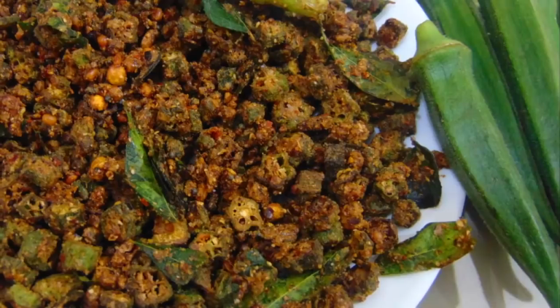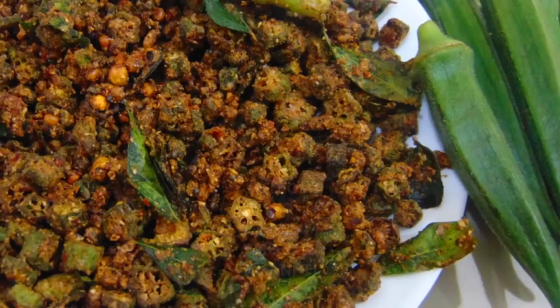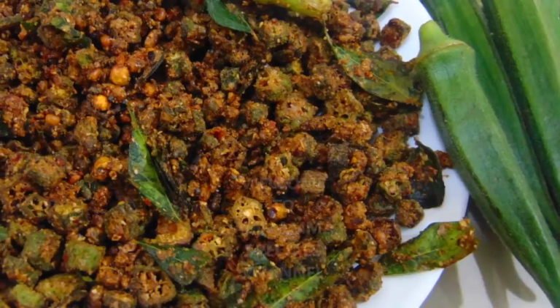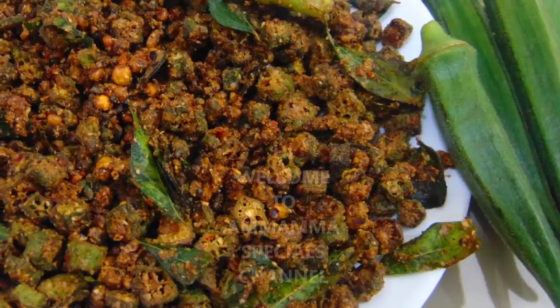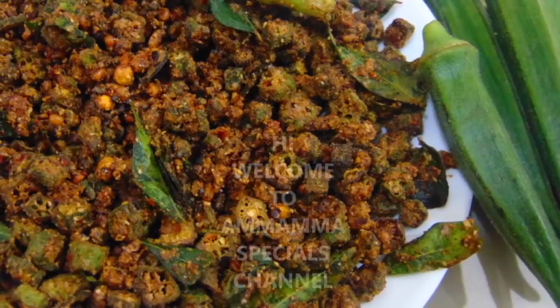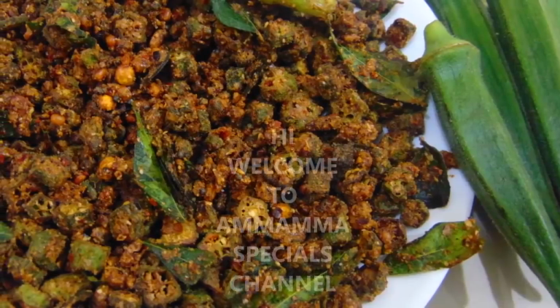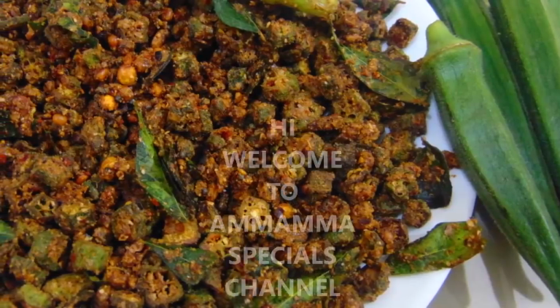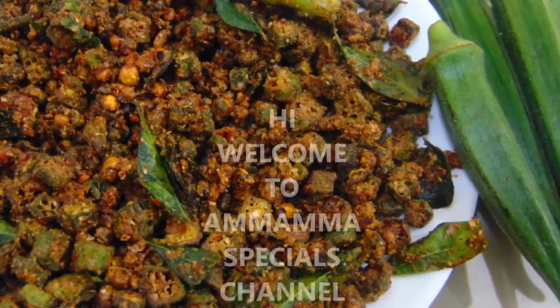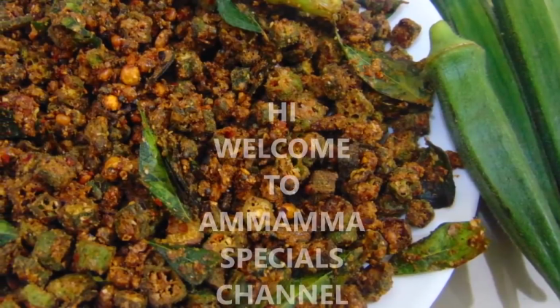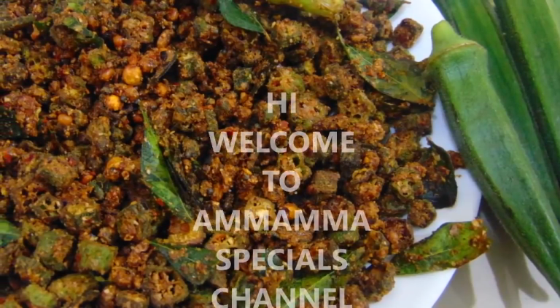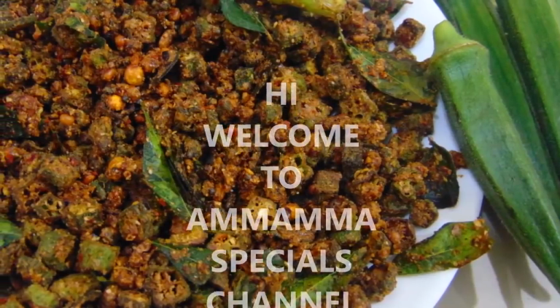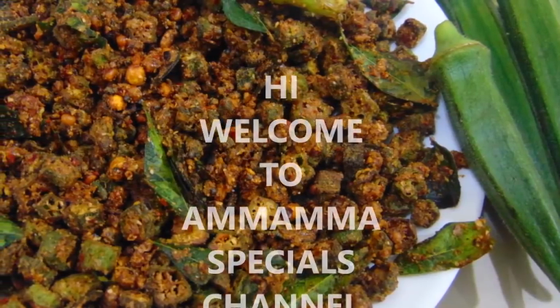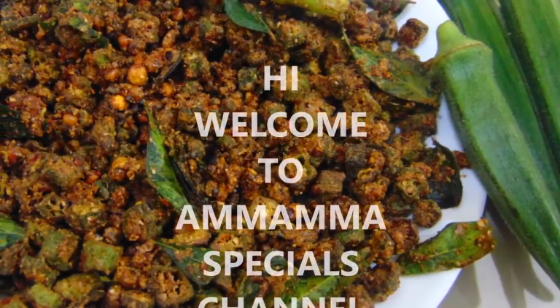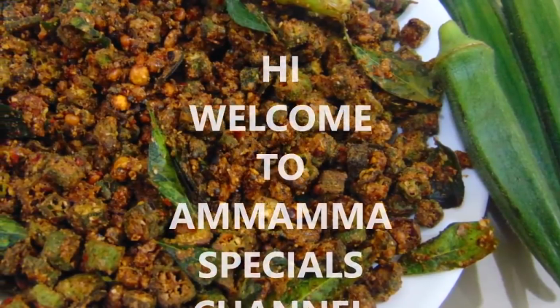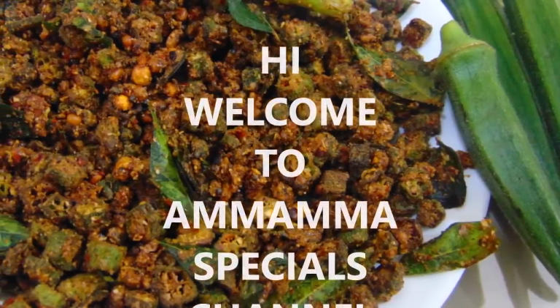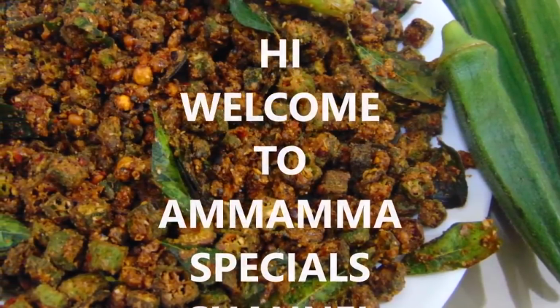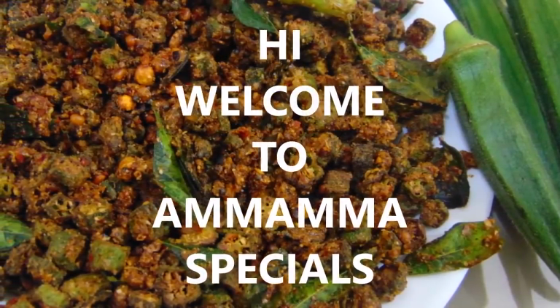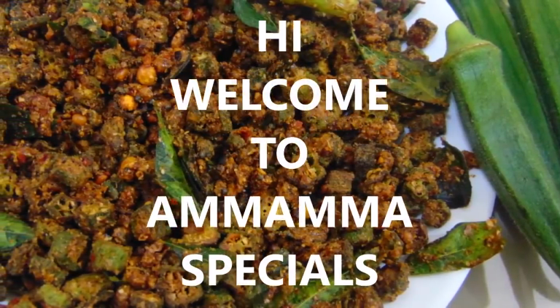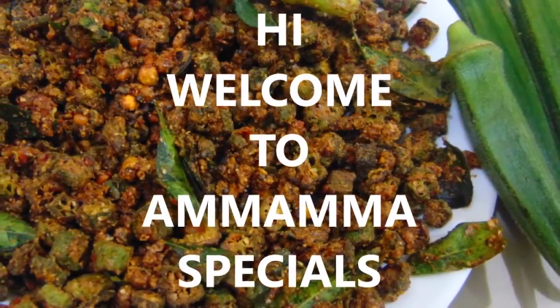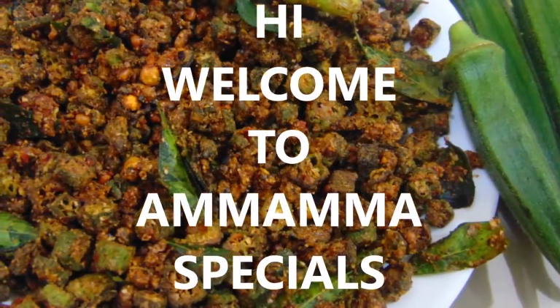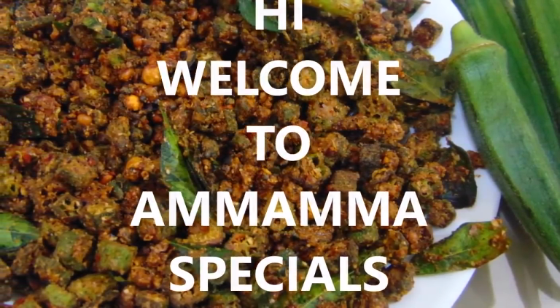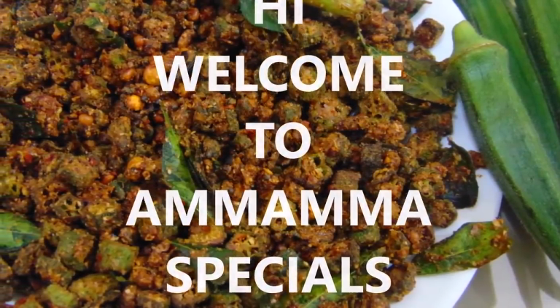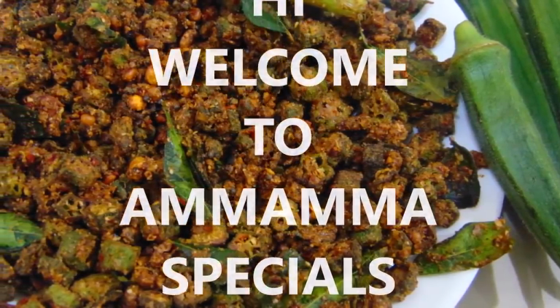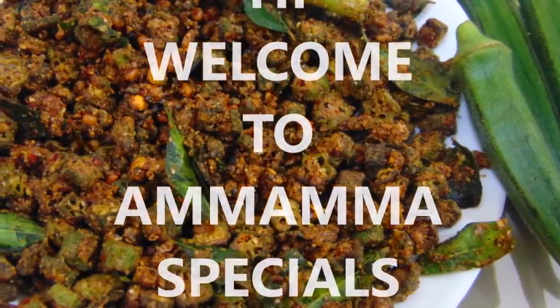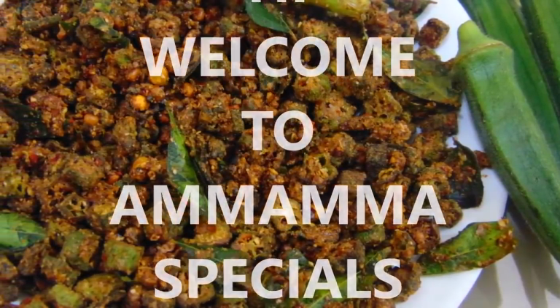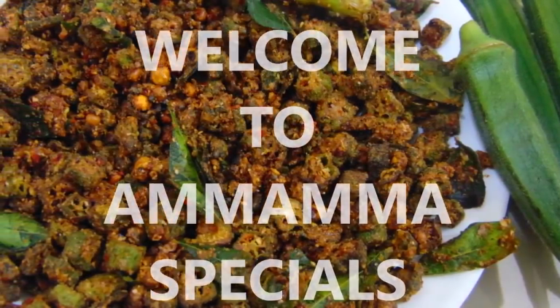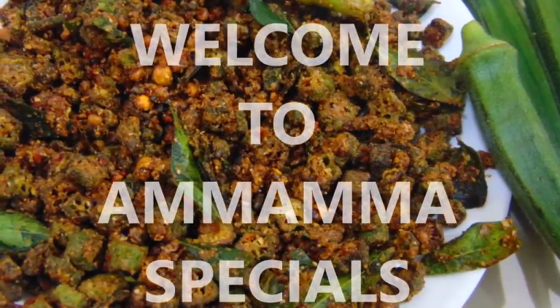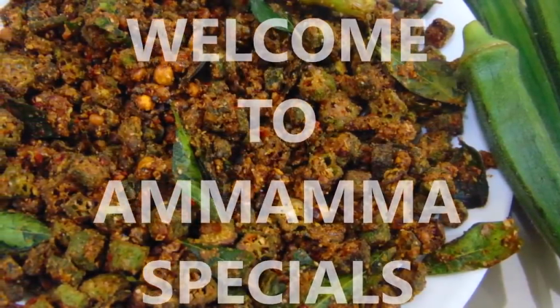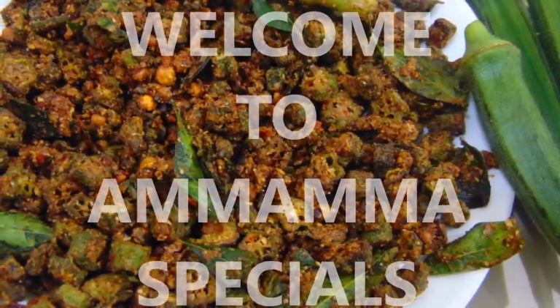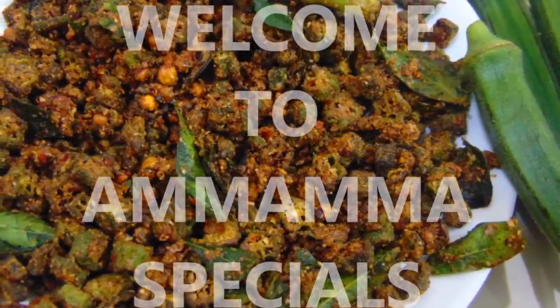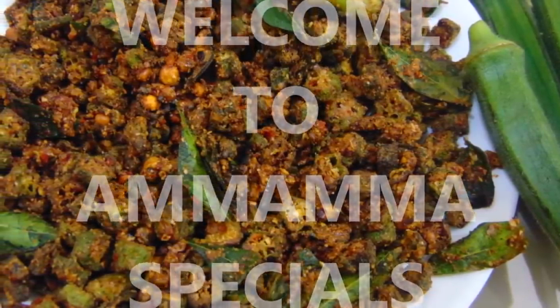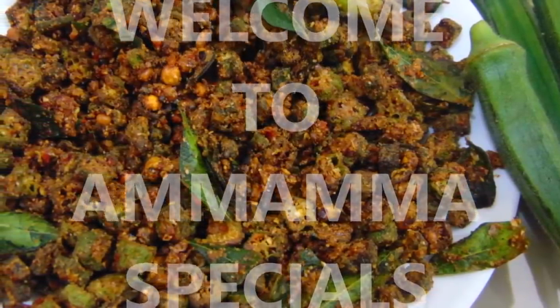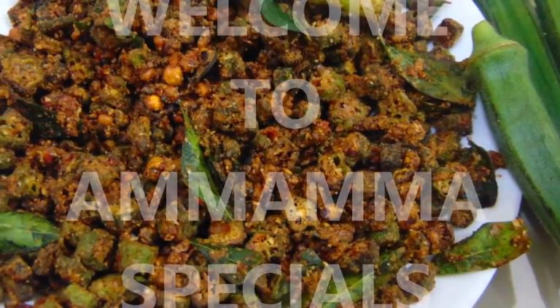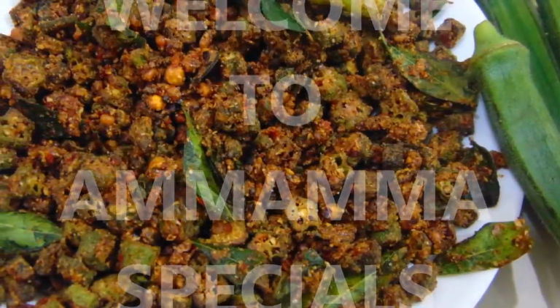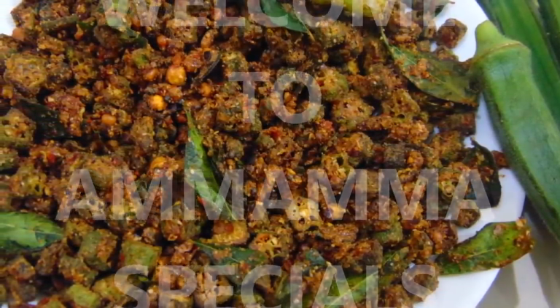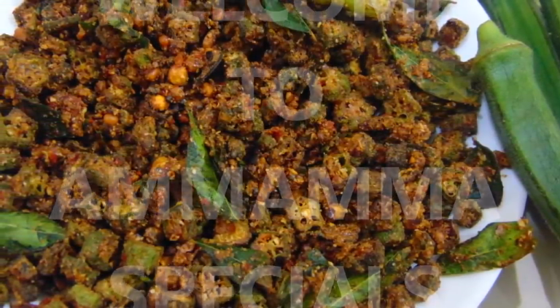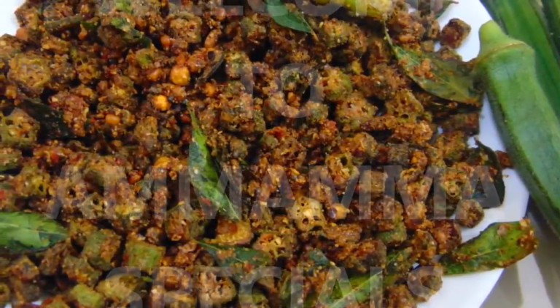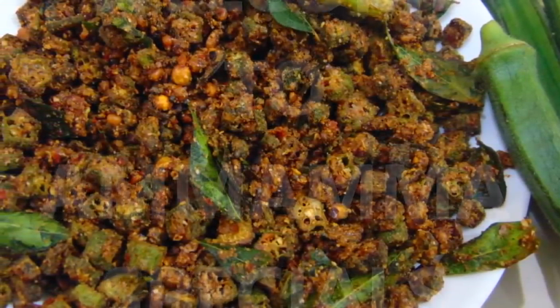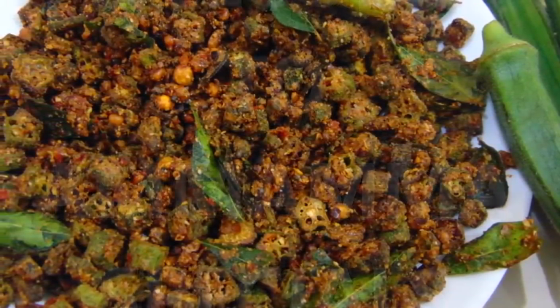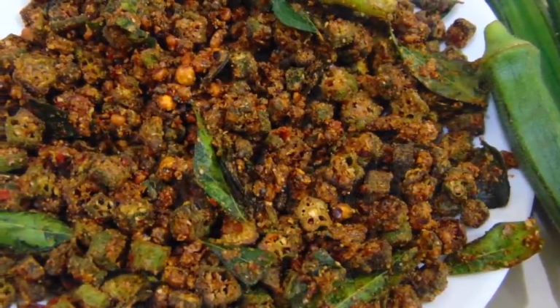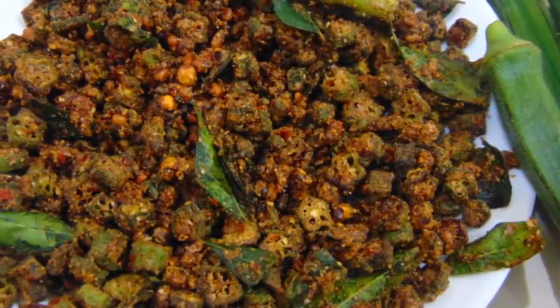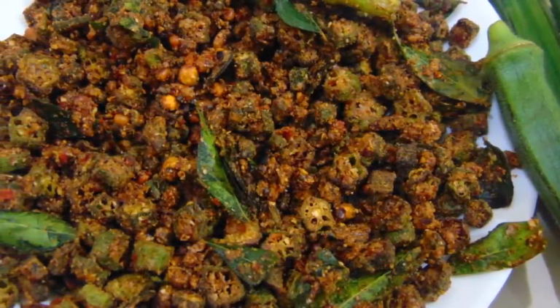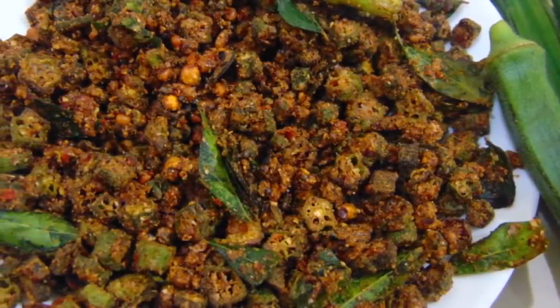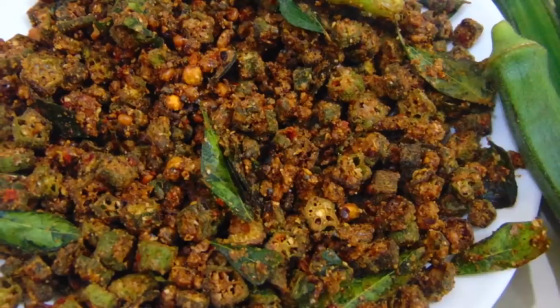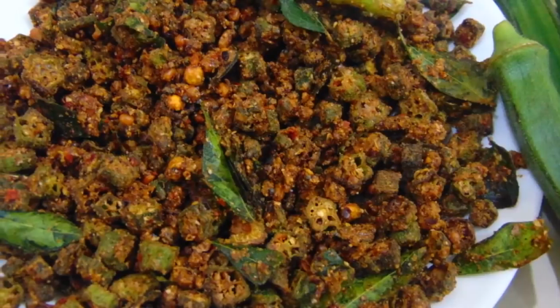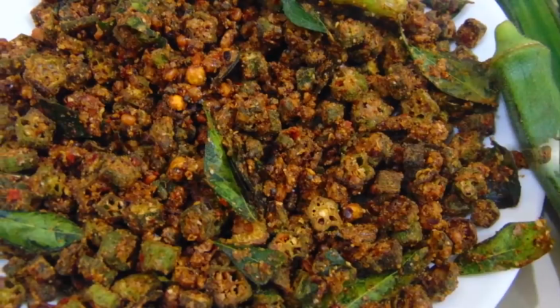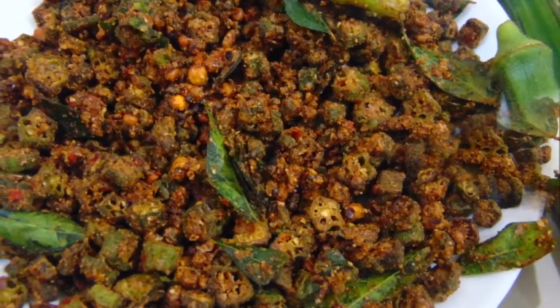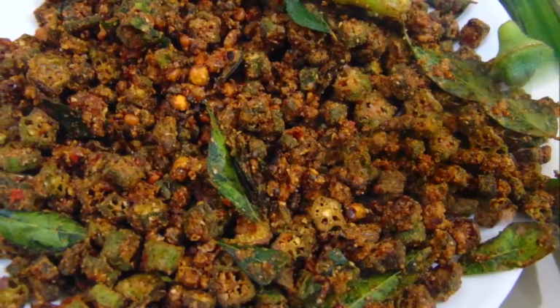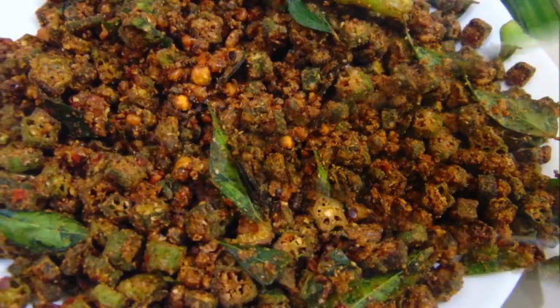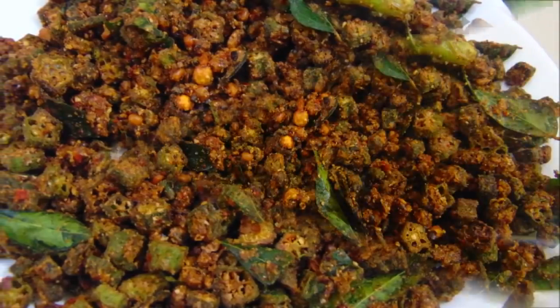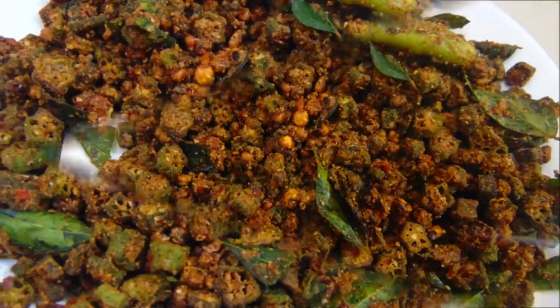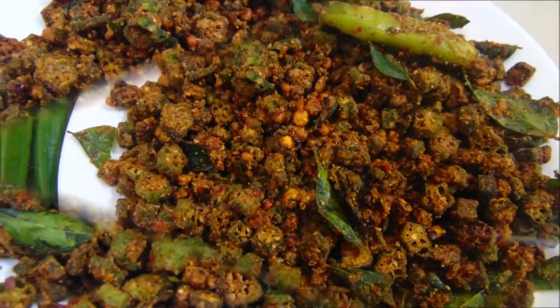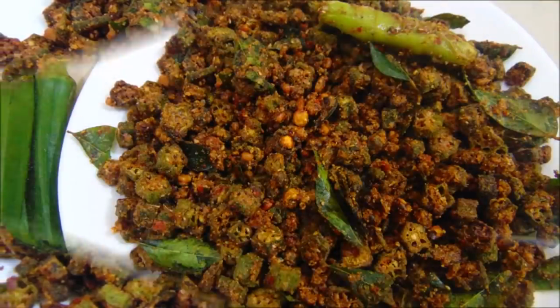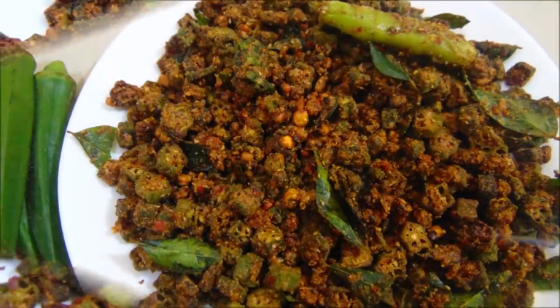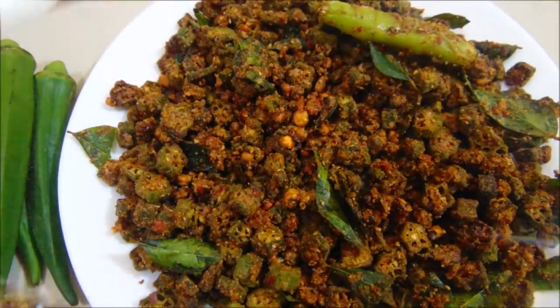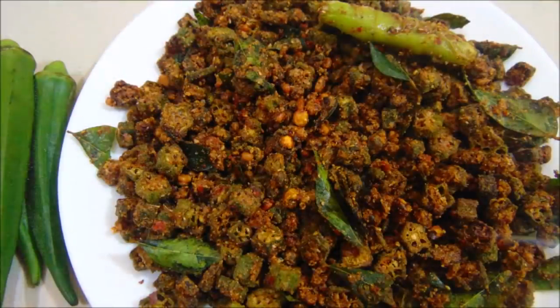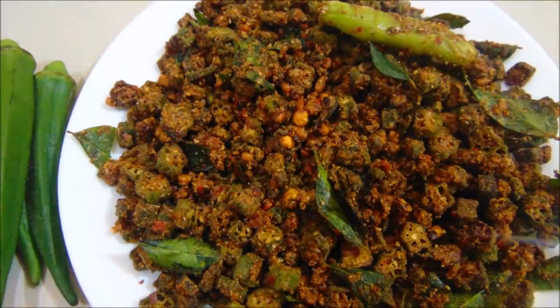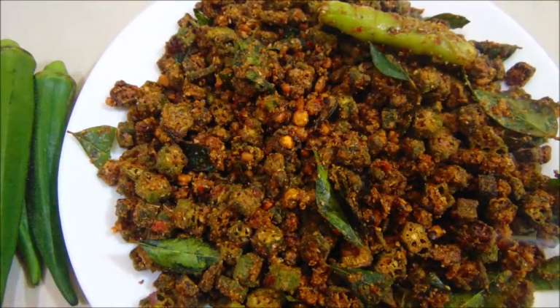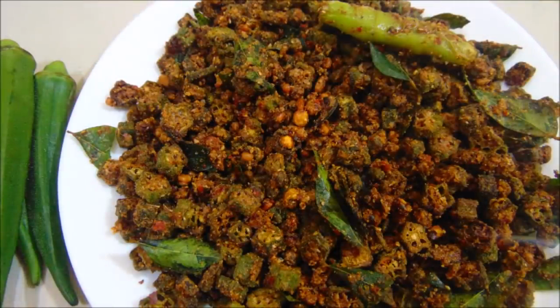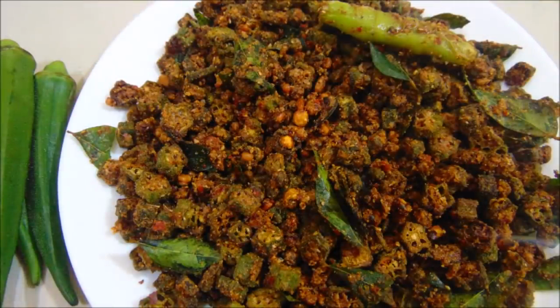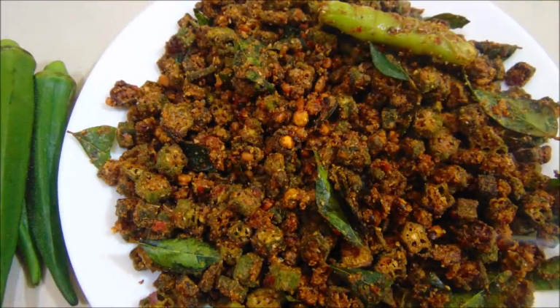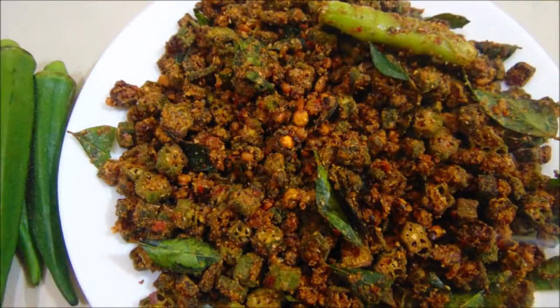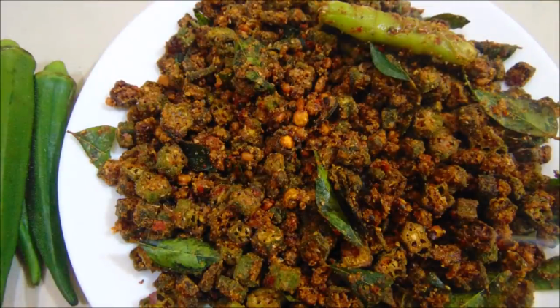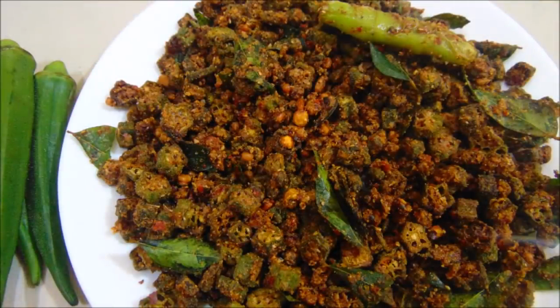Hello friends! Welcome back to Mama's Special Channel. Today, I am doing a pally fry. It is very easy to do.